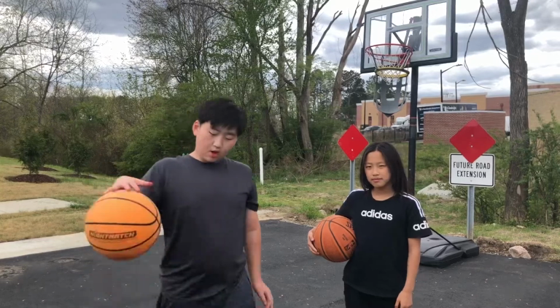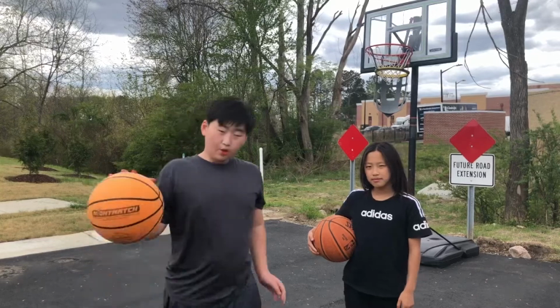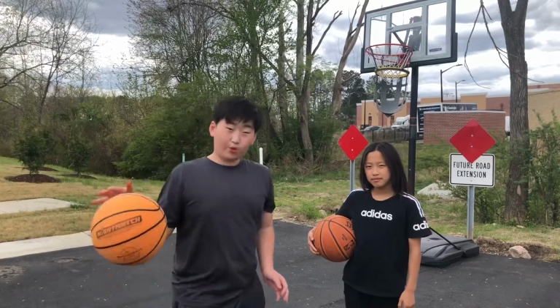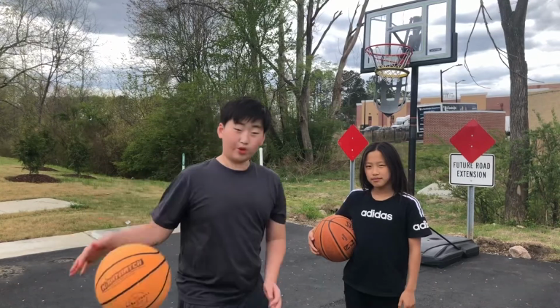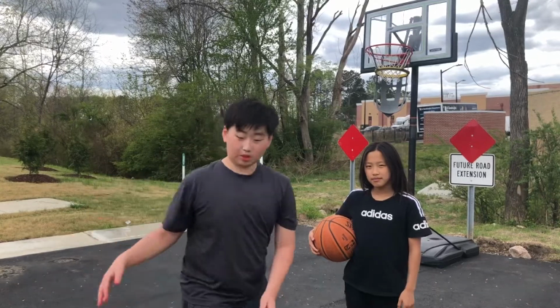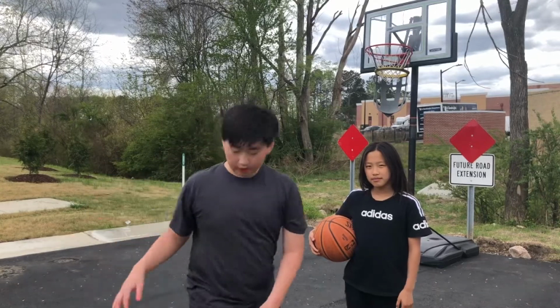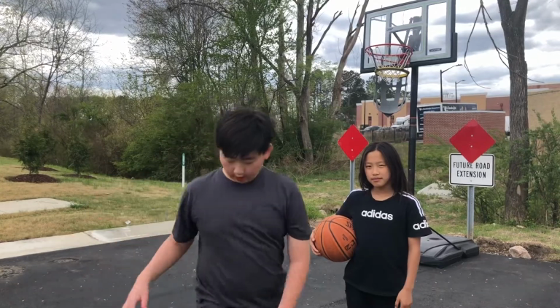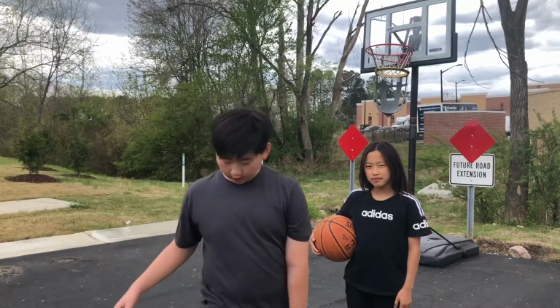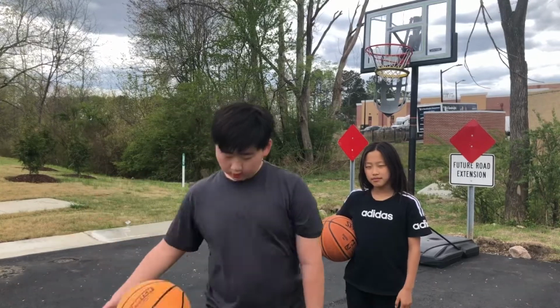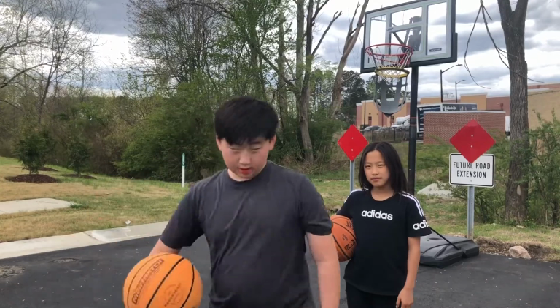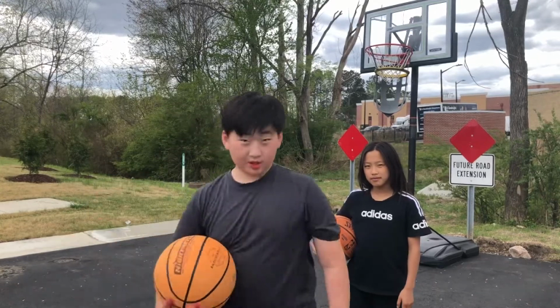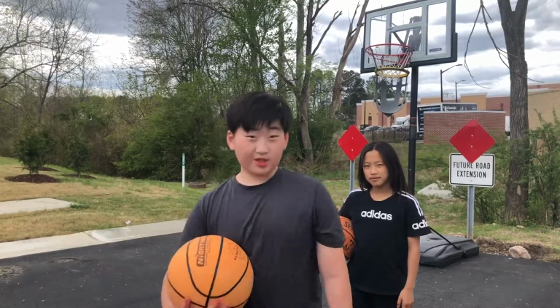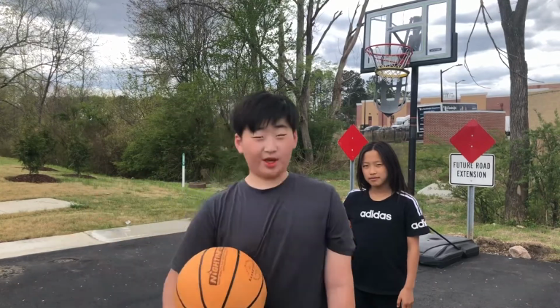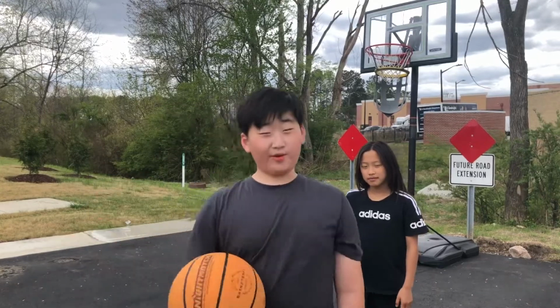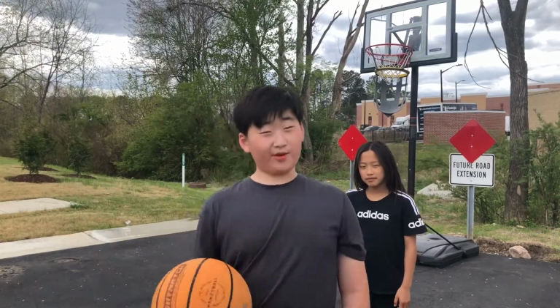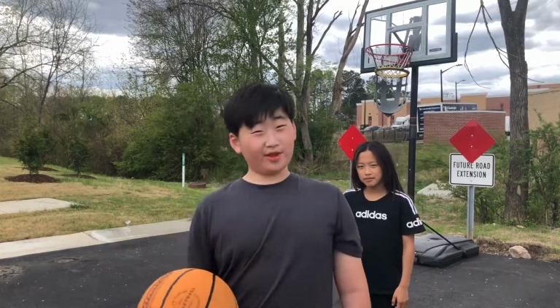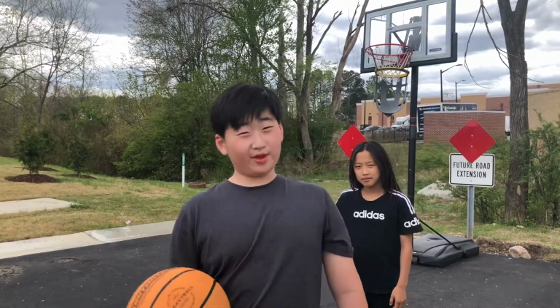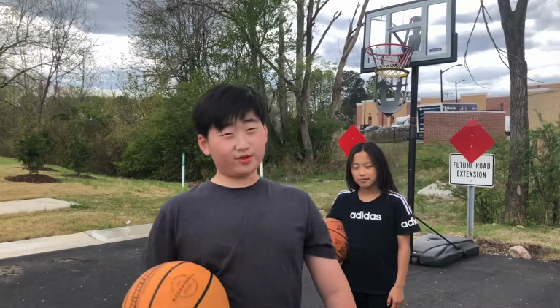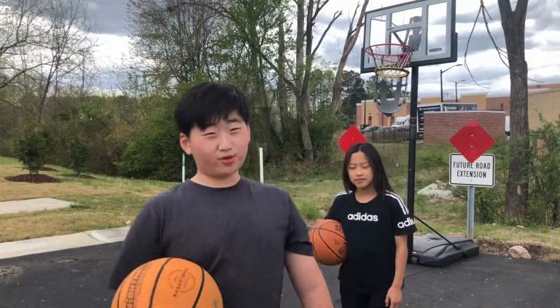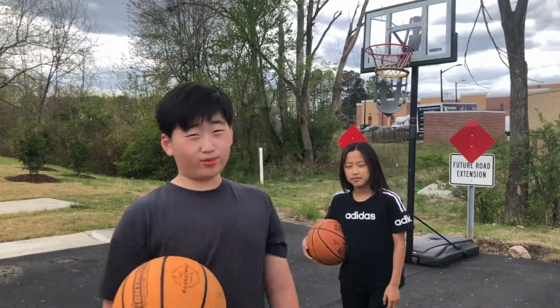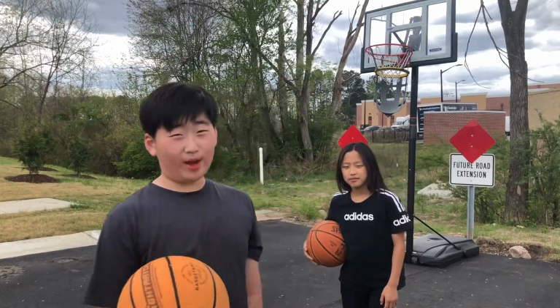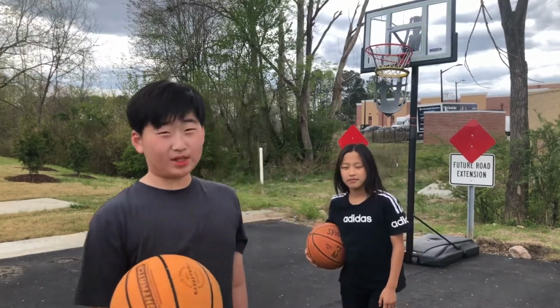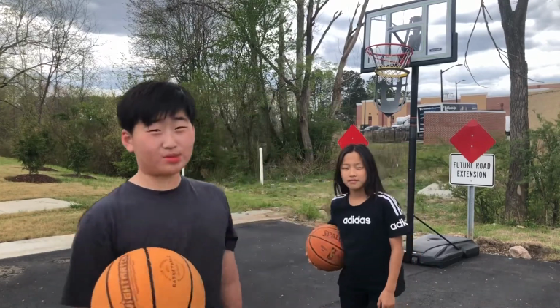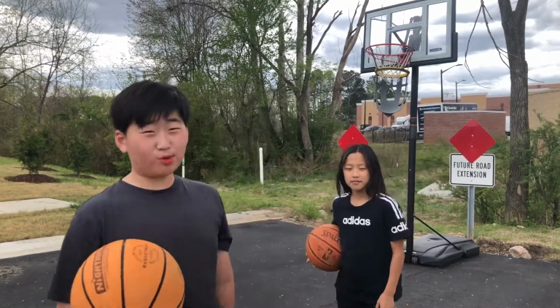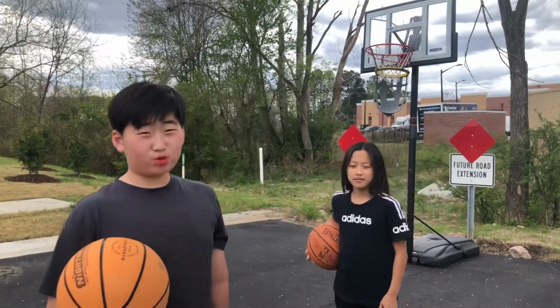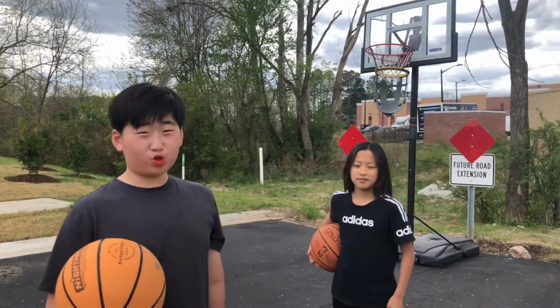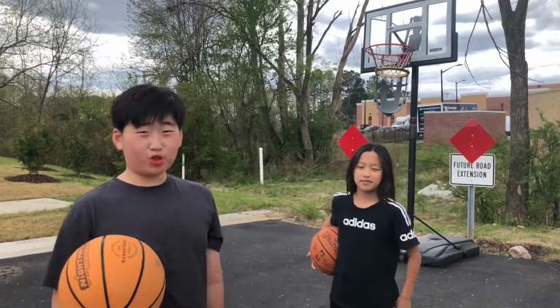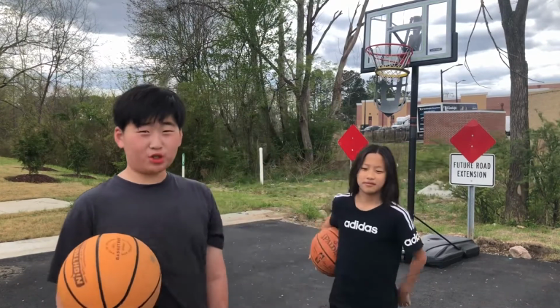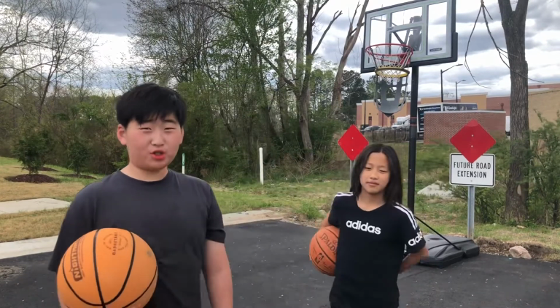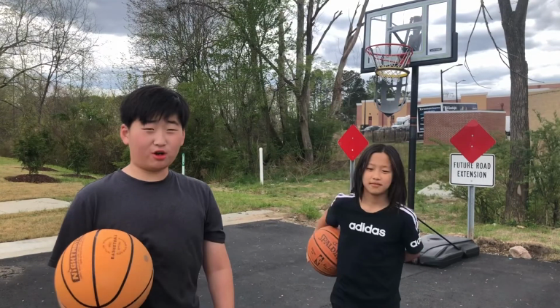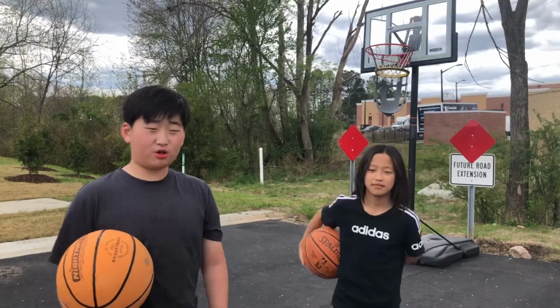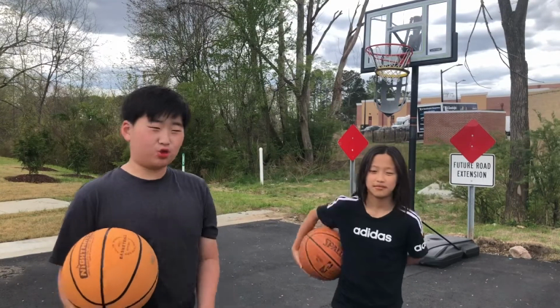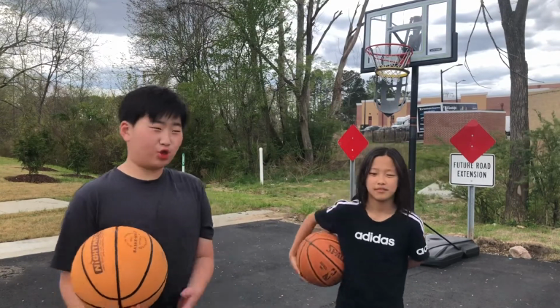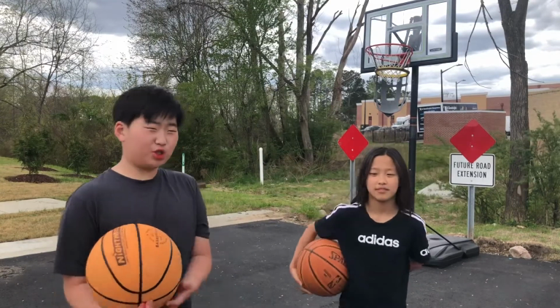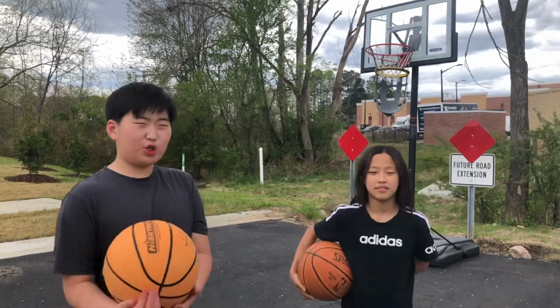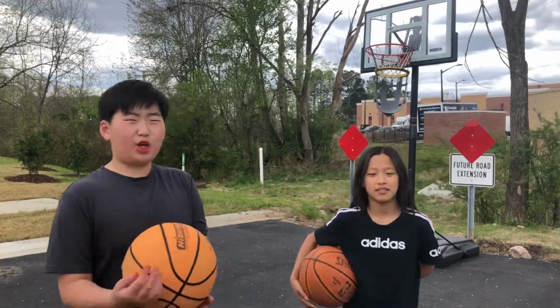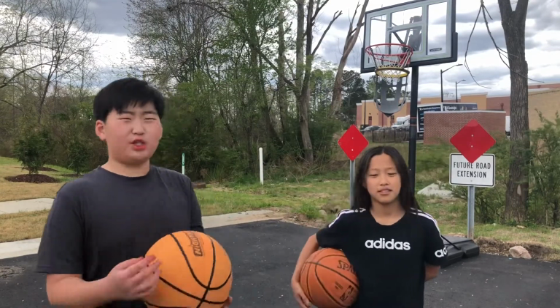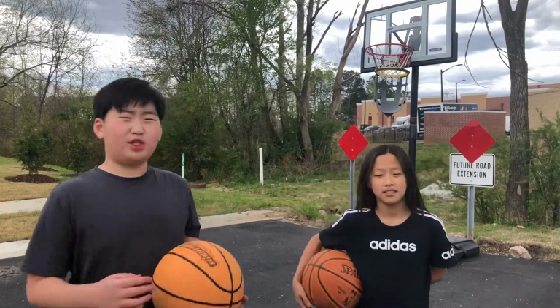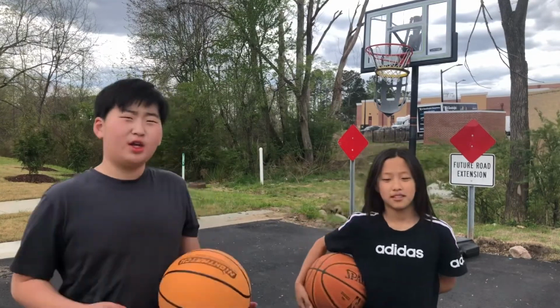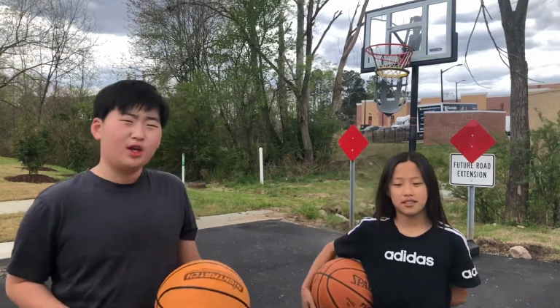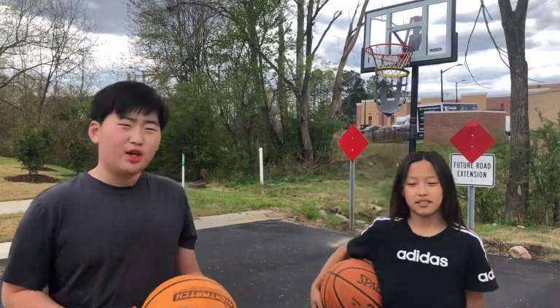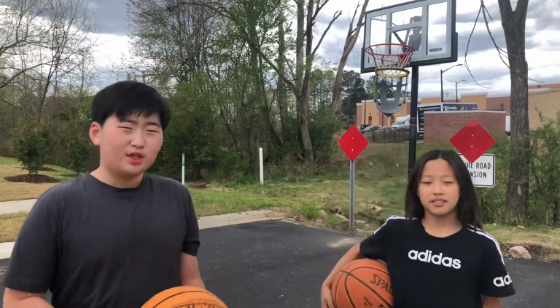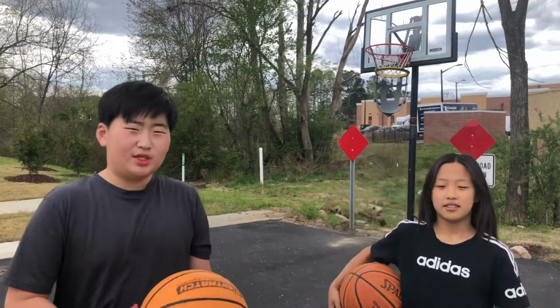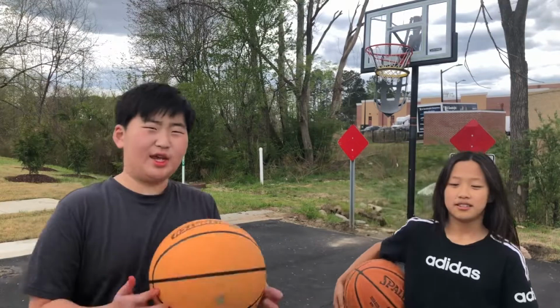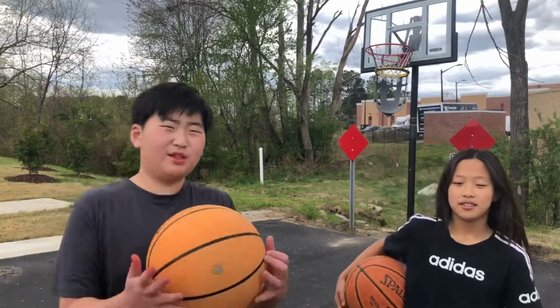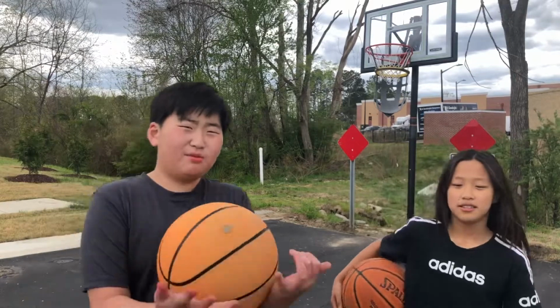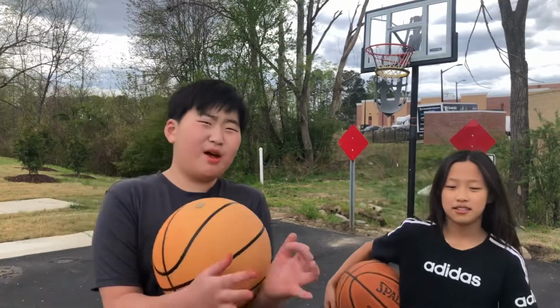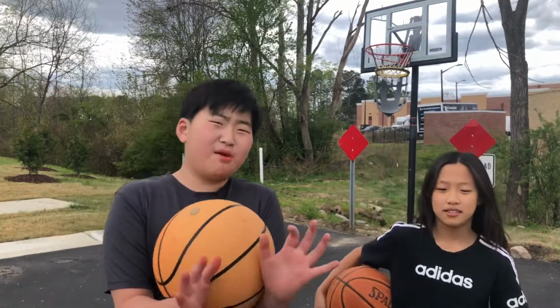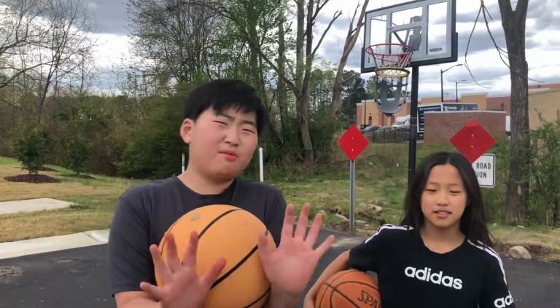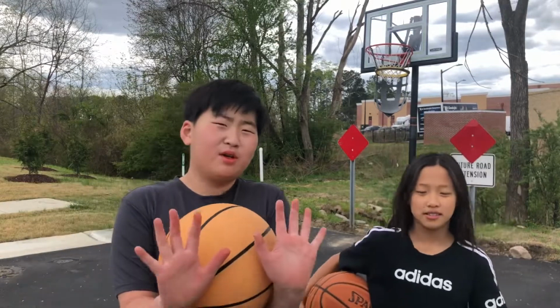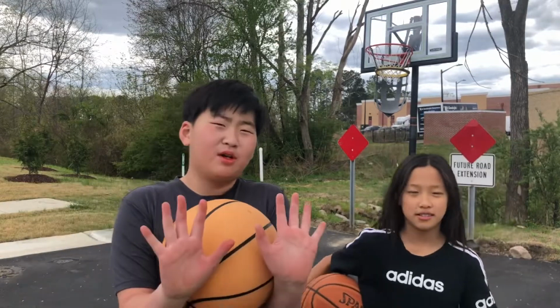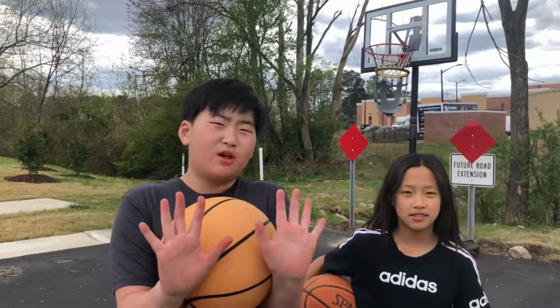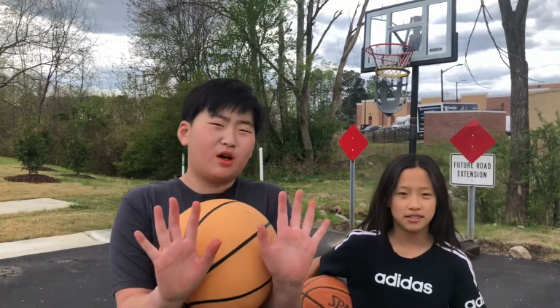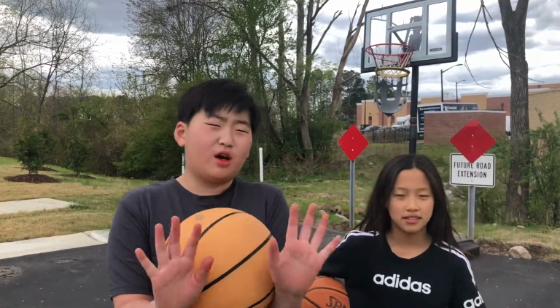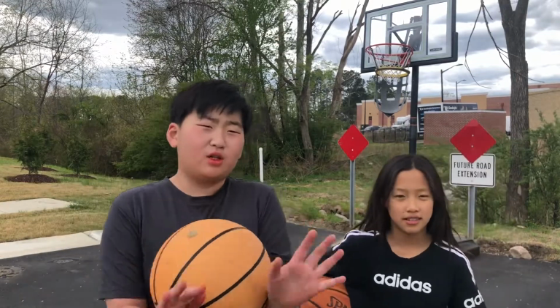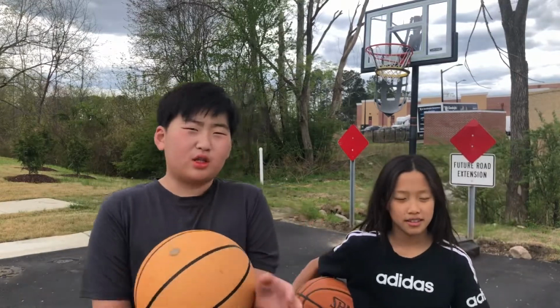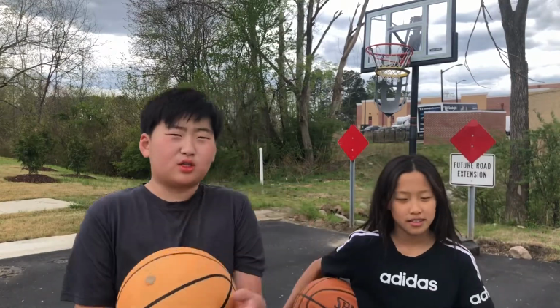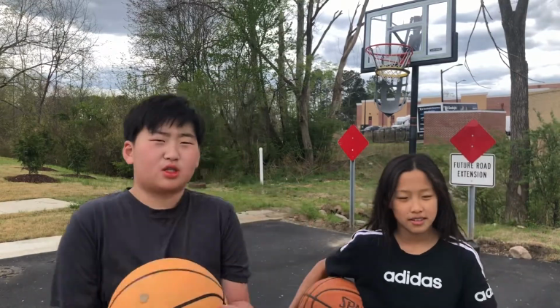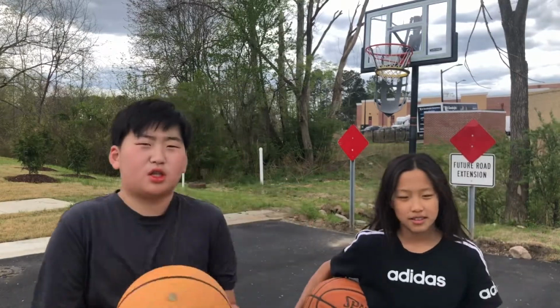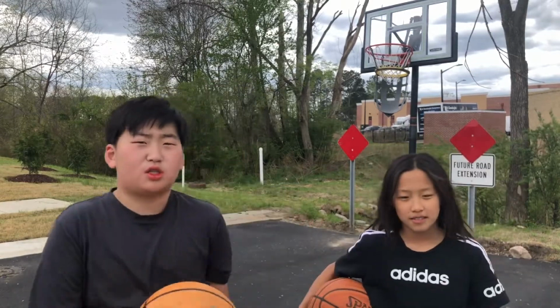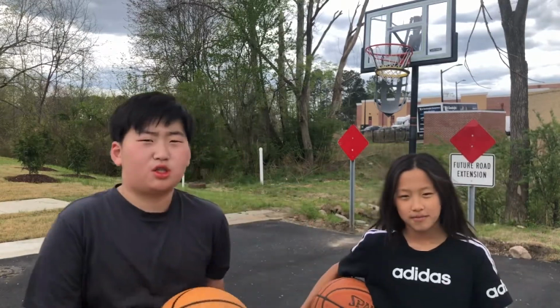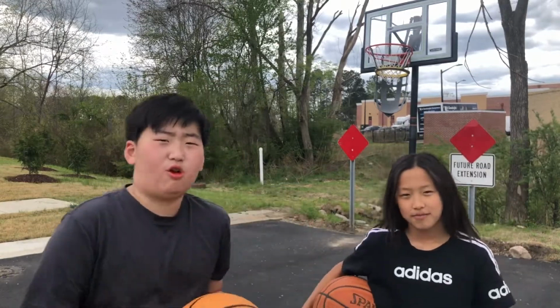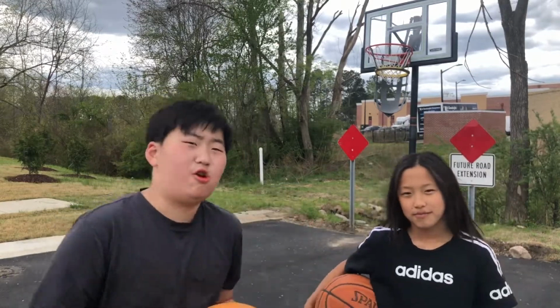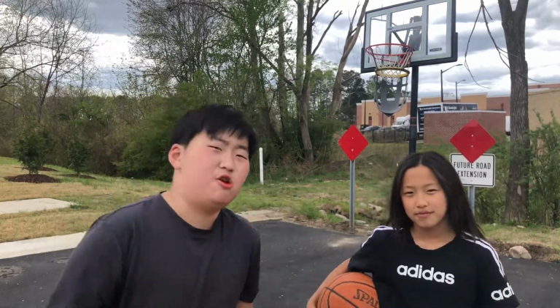What's up guys, today we're going to do basketball trick shots, 10 of them, let's get started.